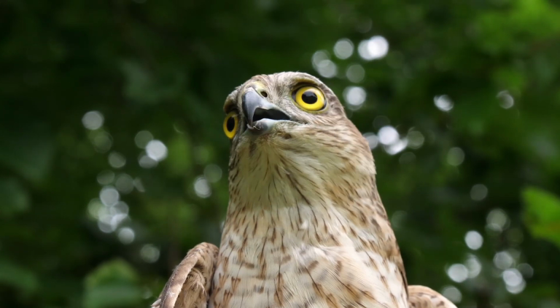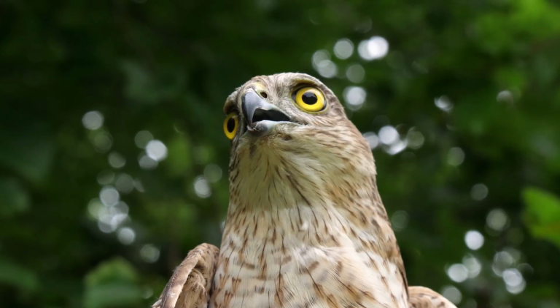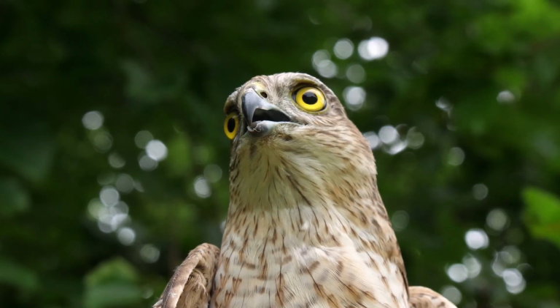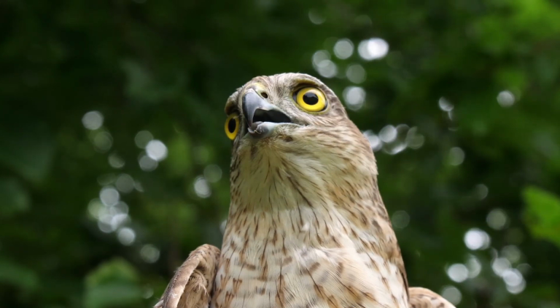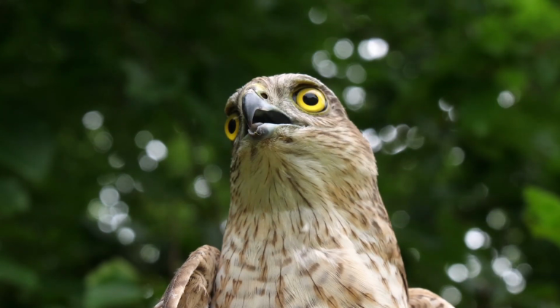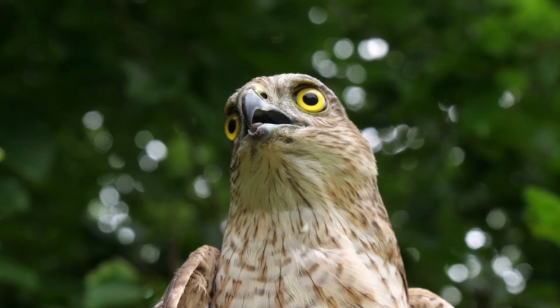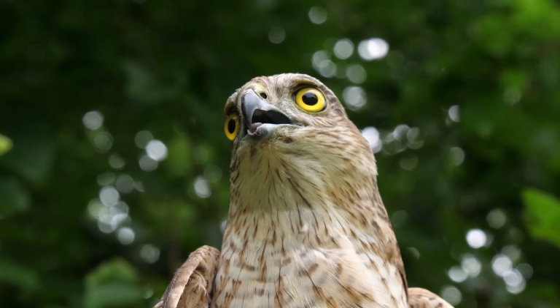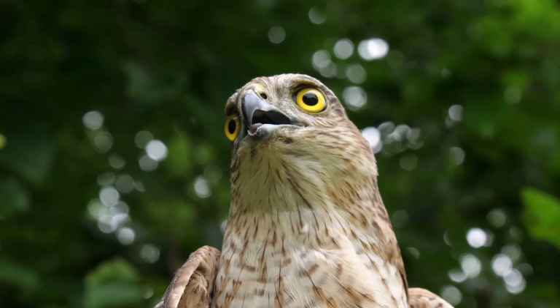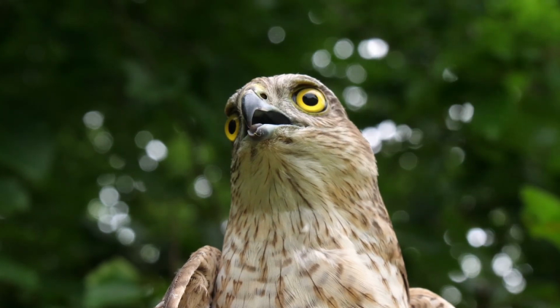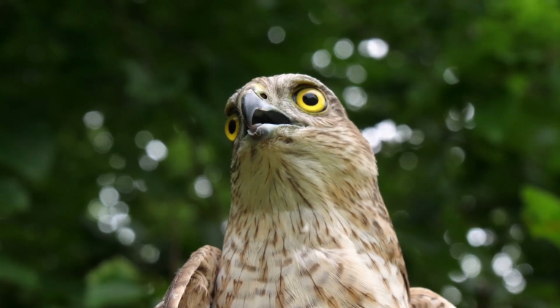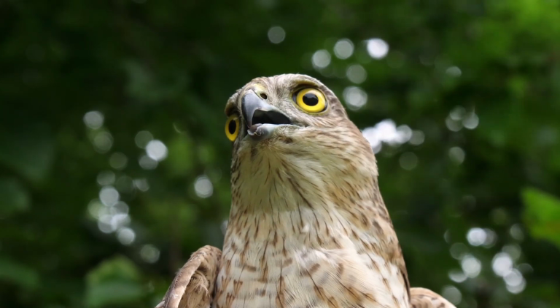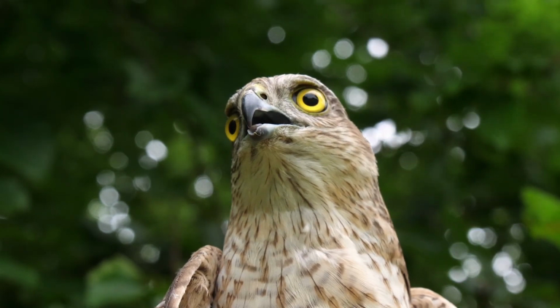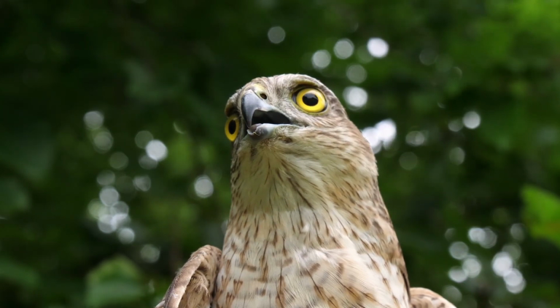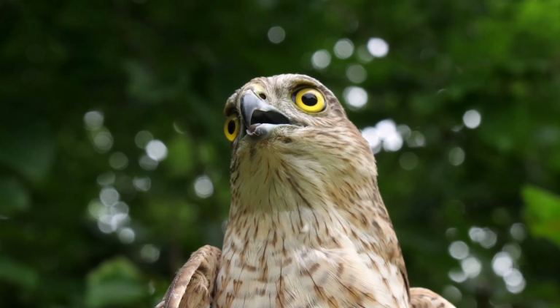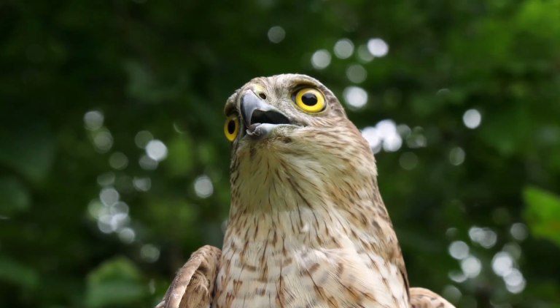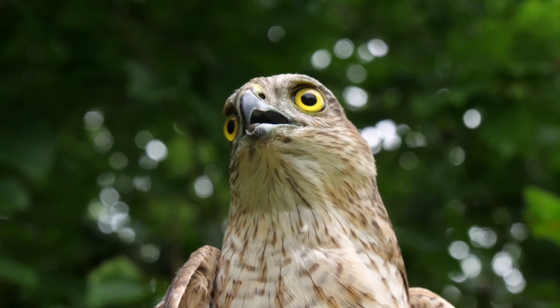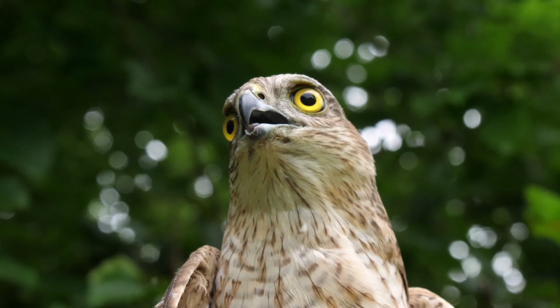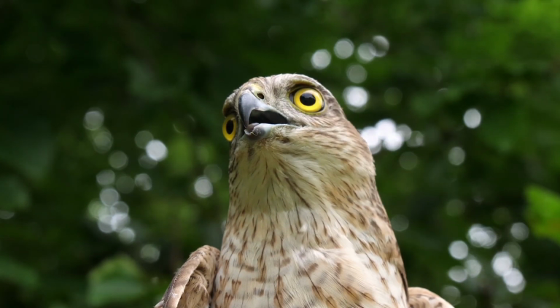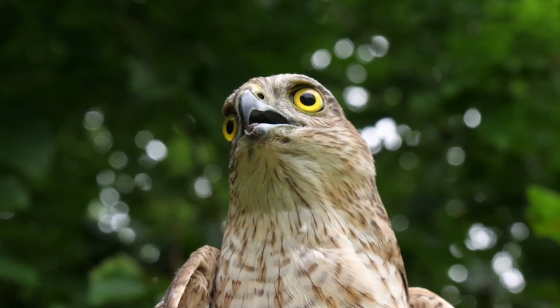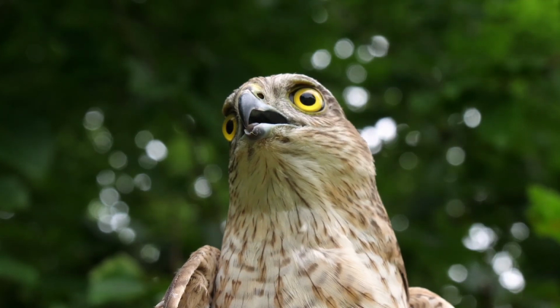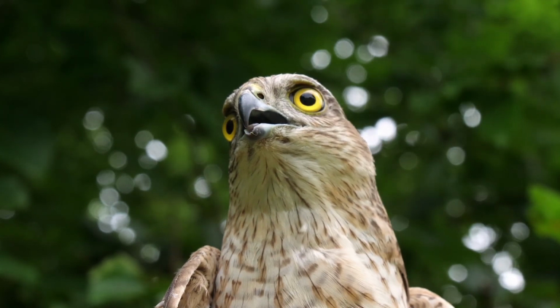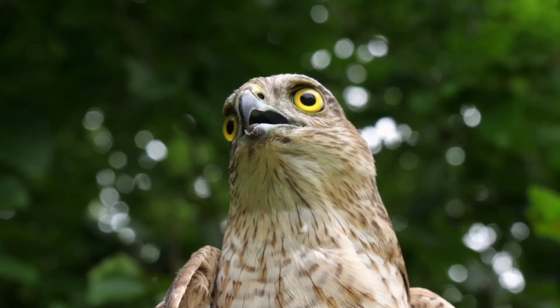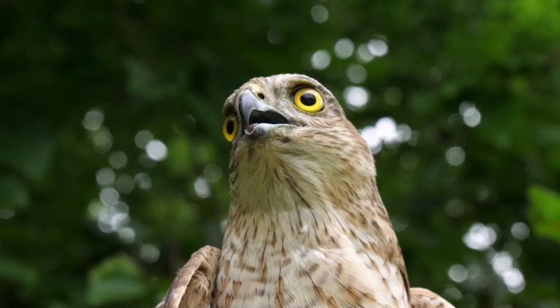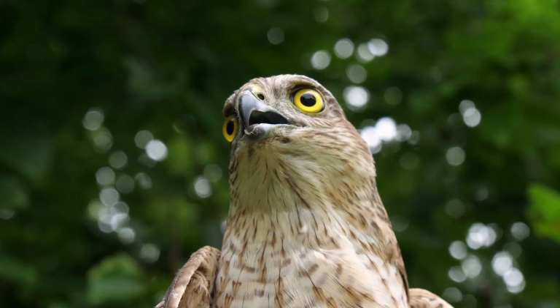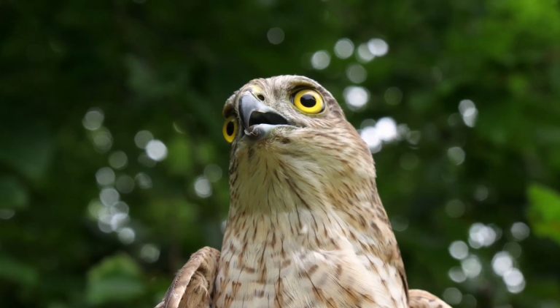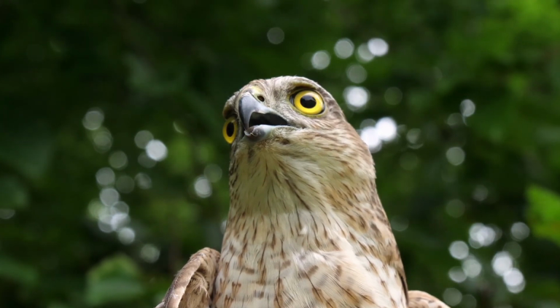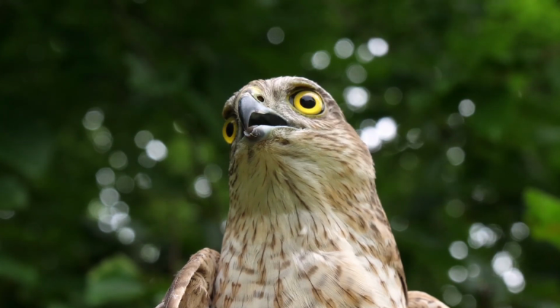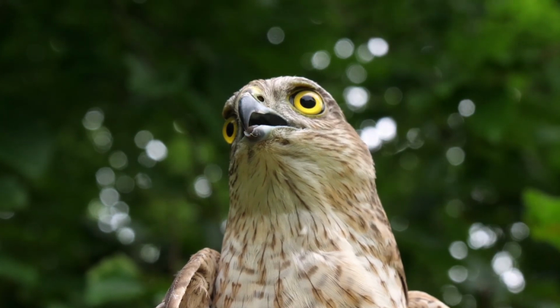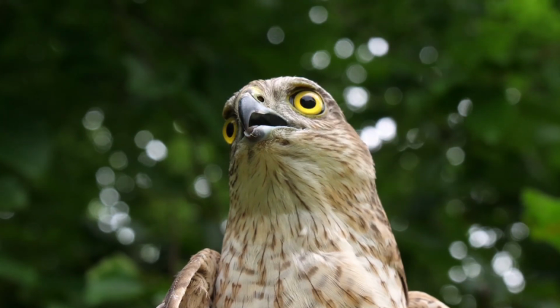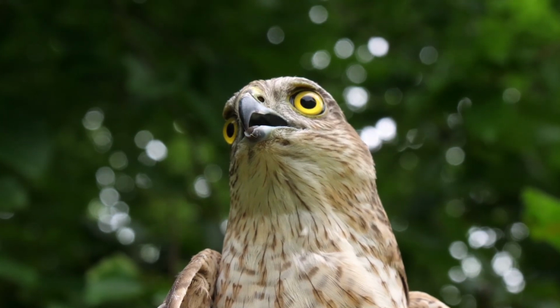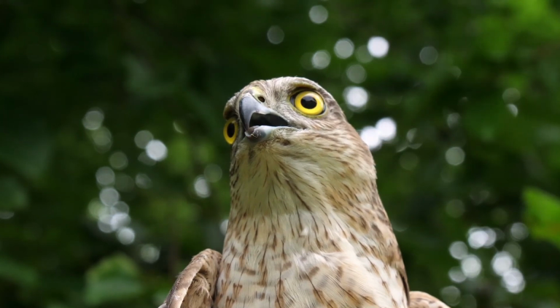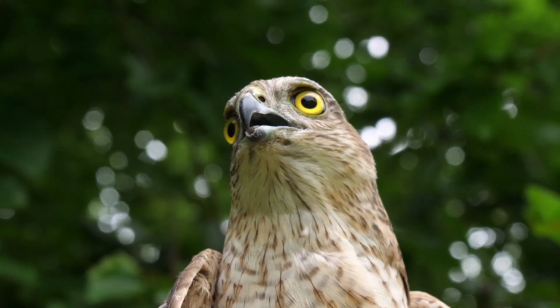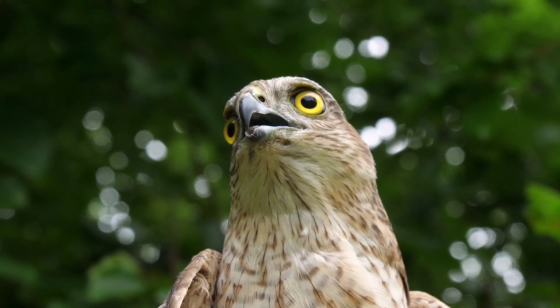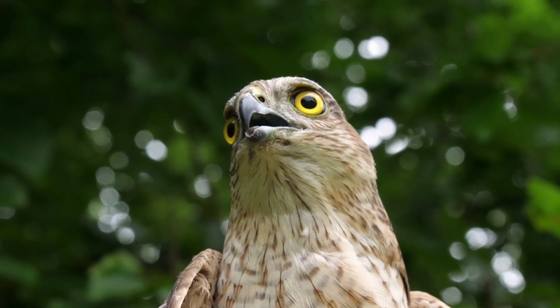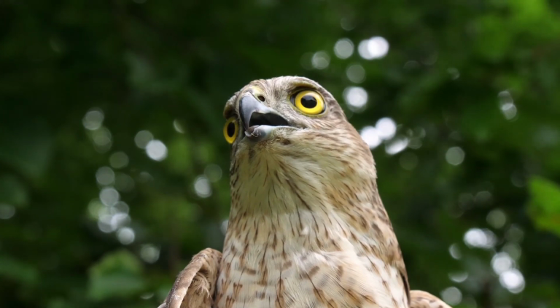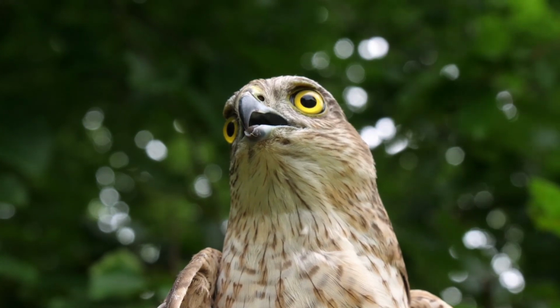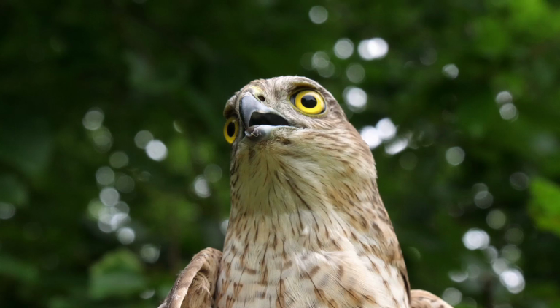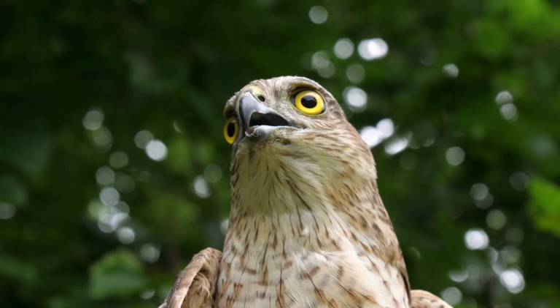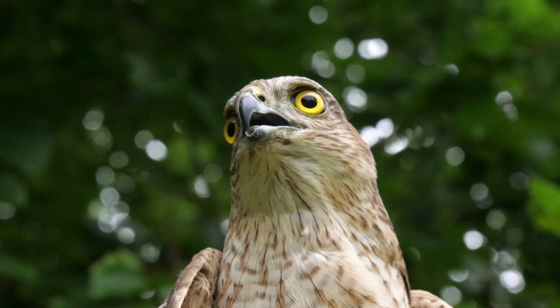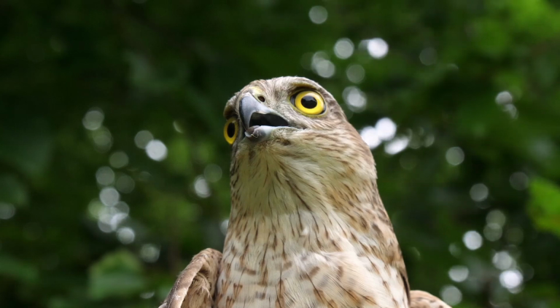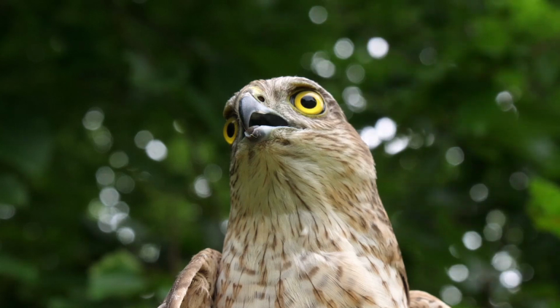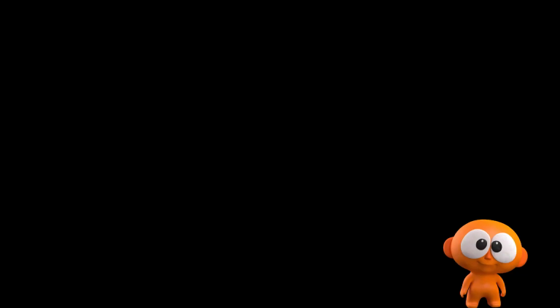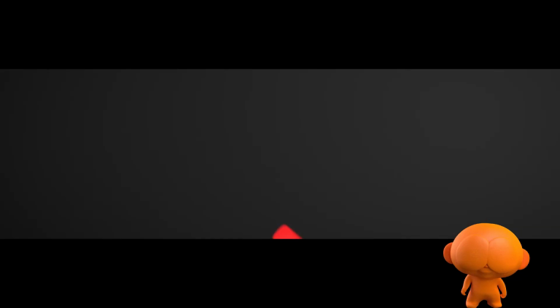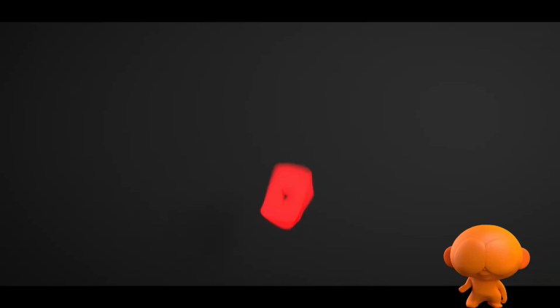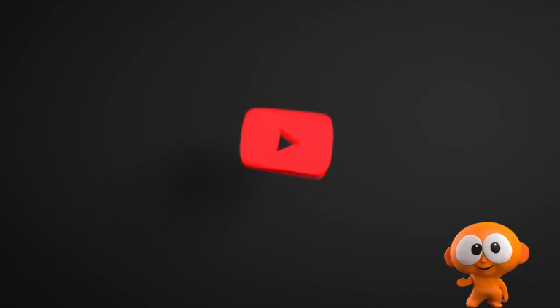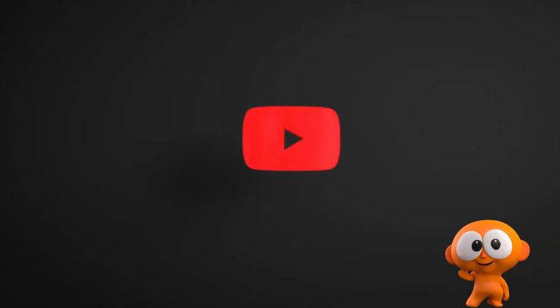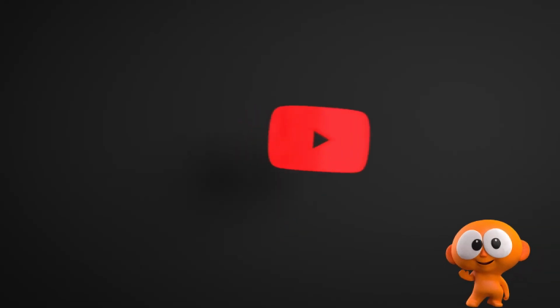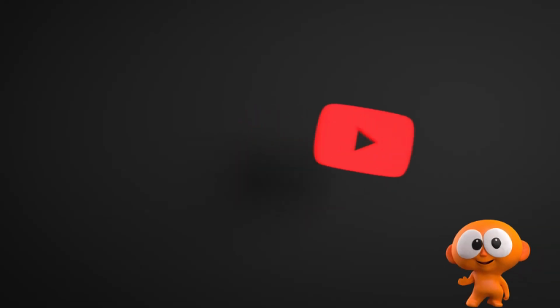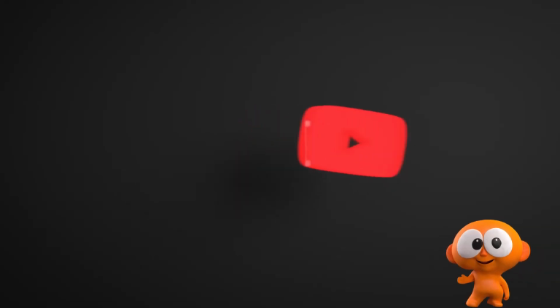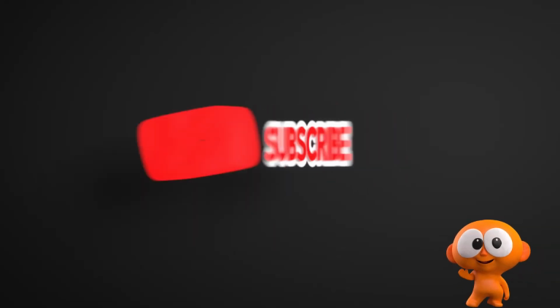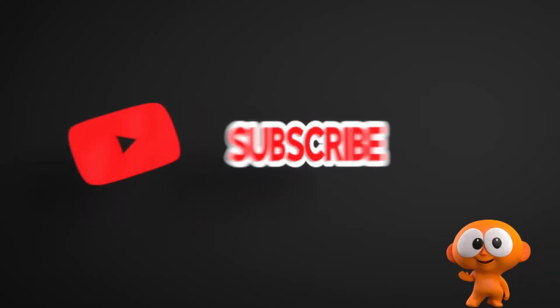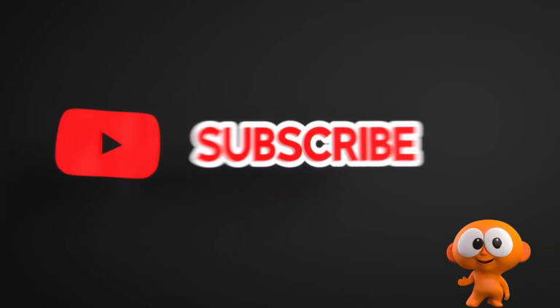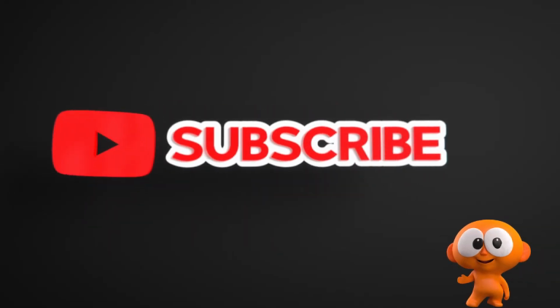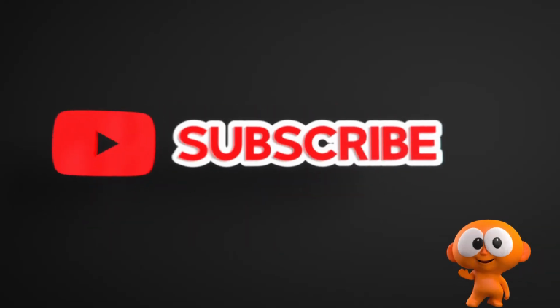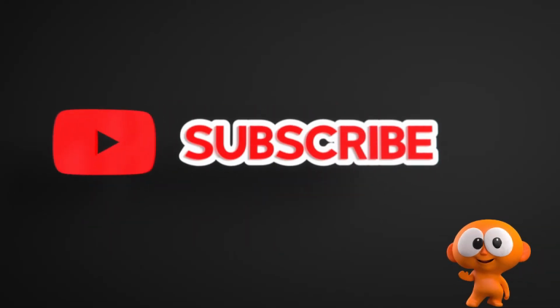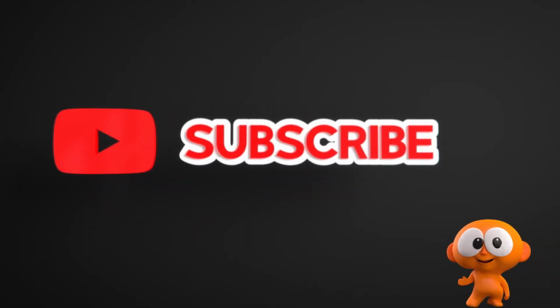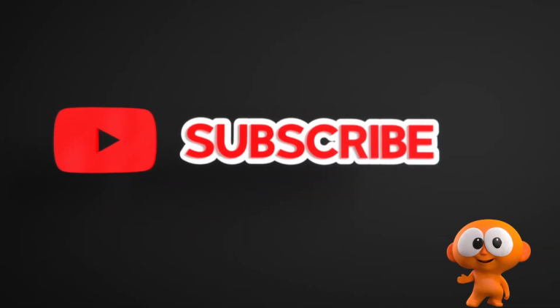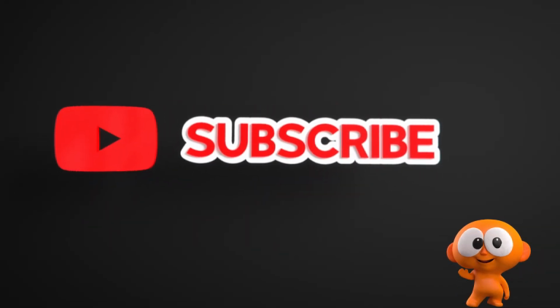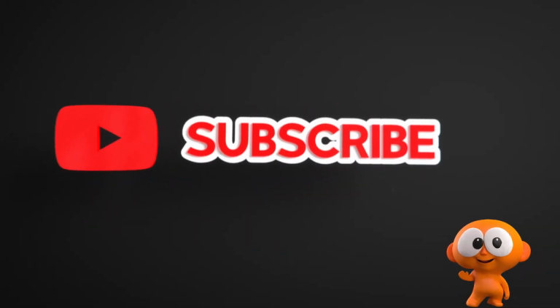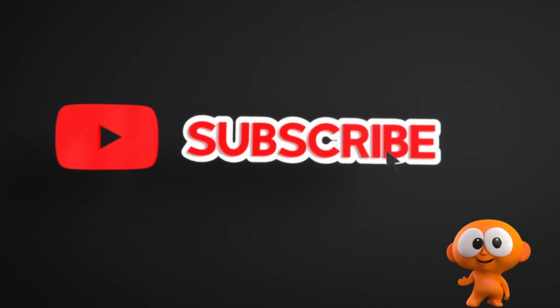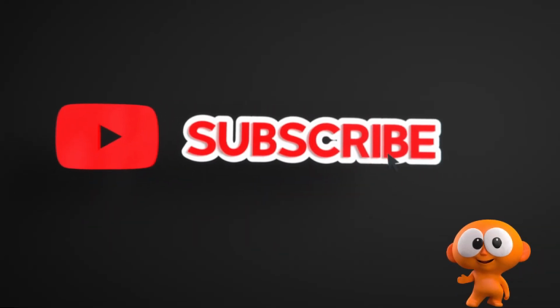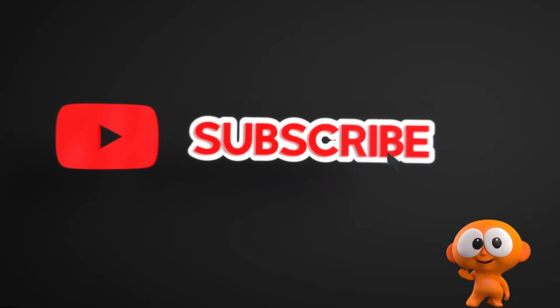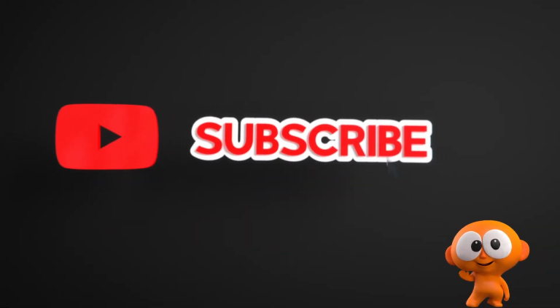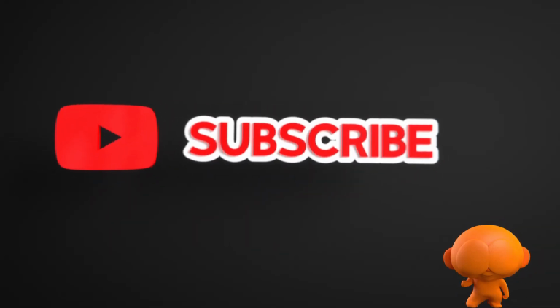I hope you've enjoyed this video. Please subscribe if you want to see more like this — it really helps the channel. Watch out for now!